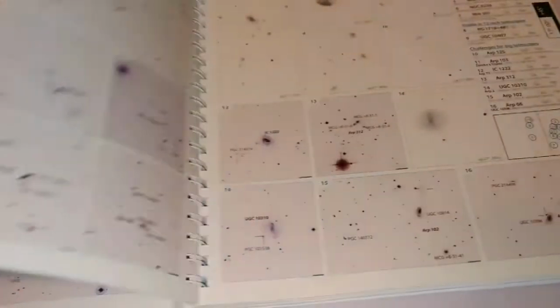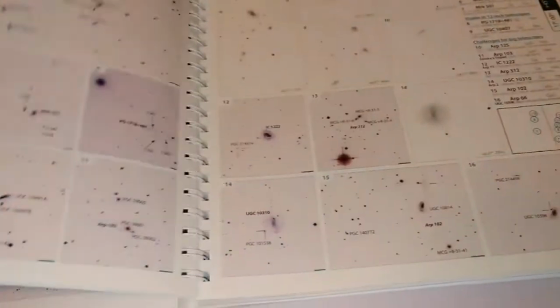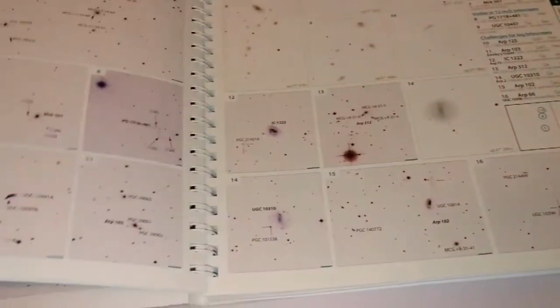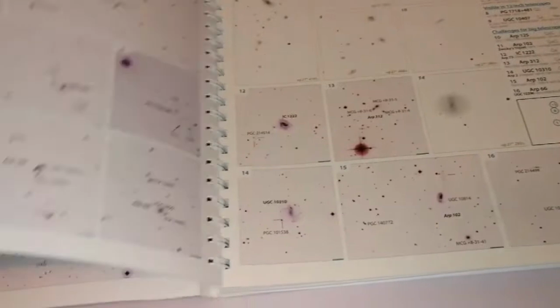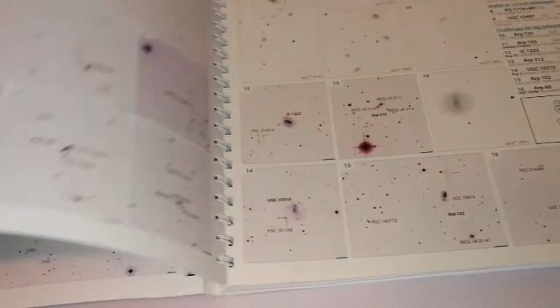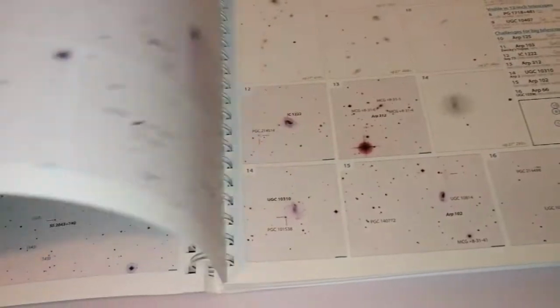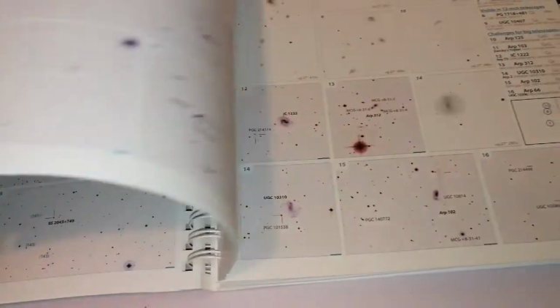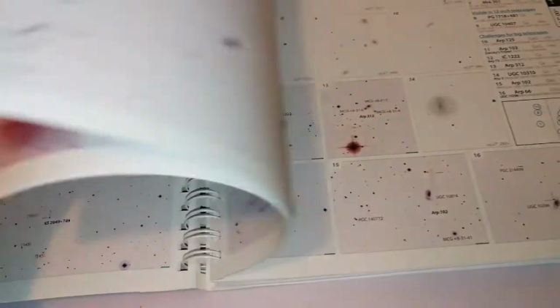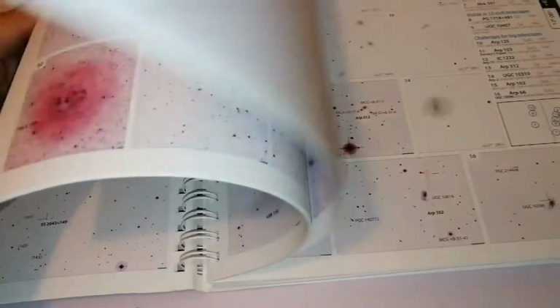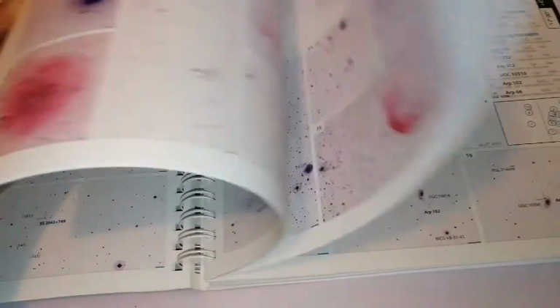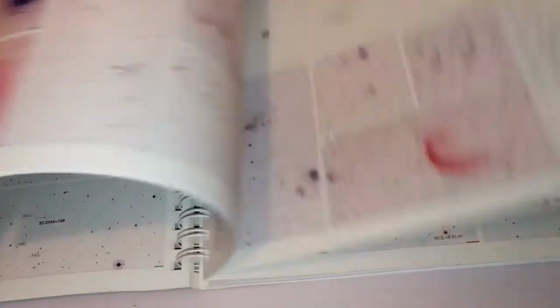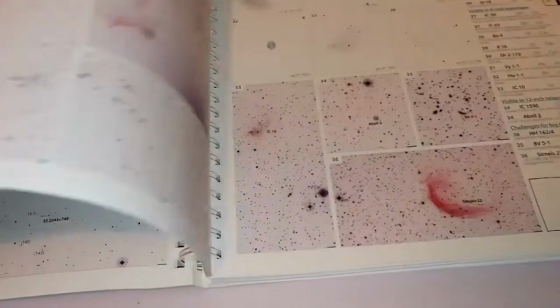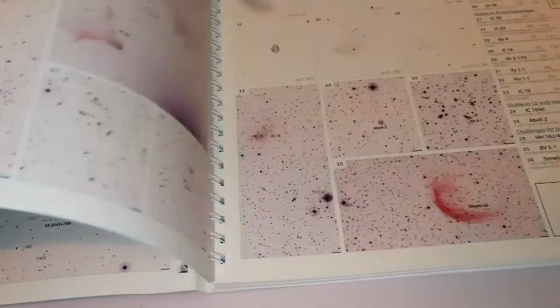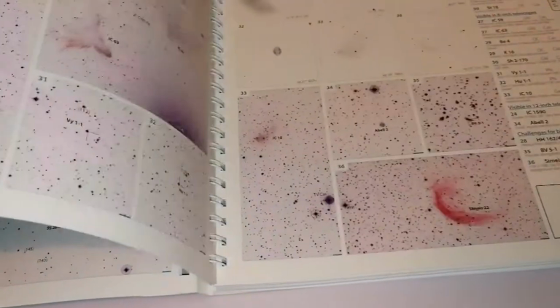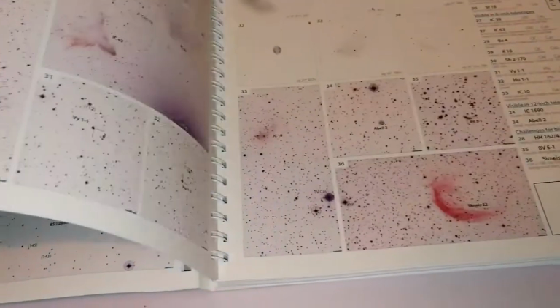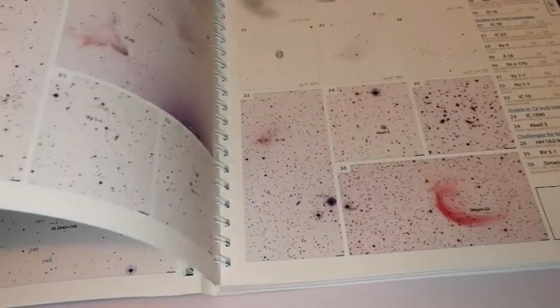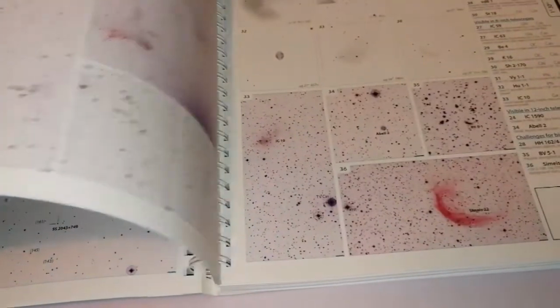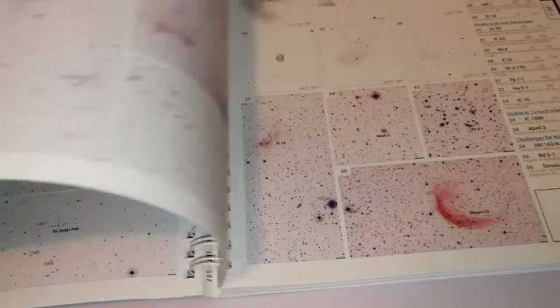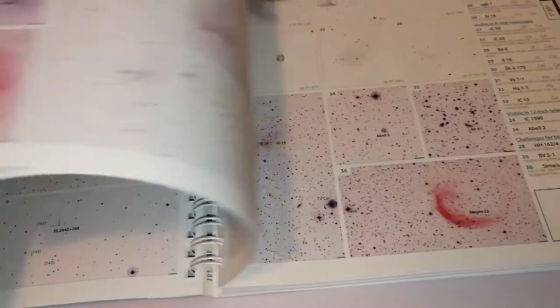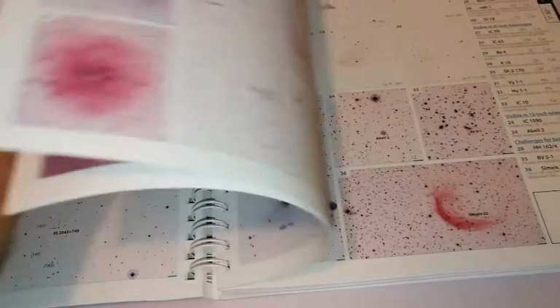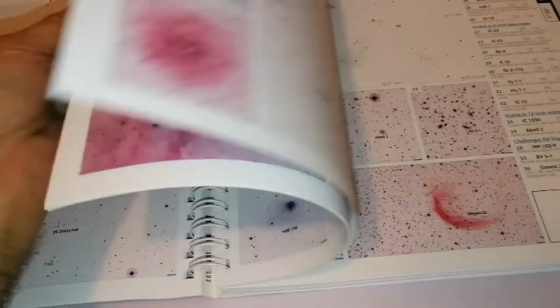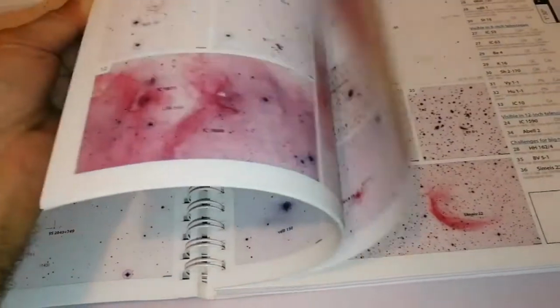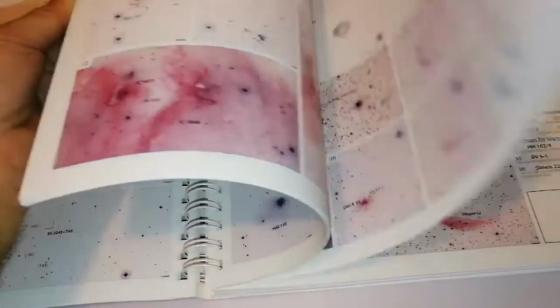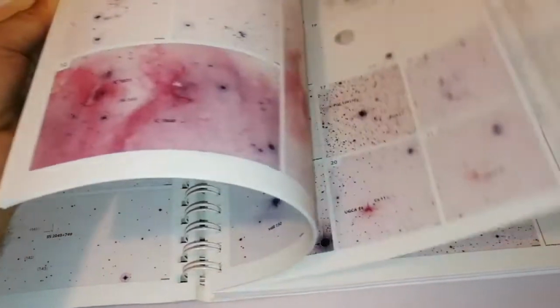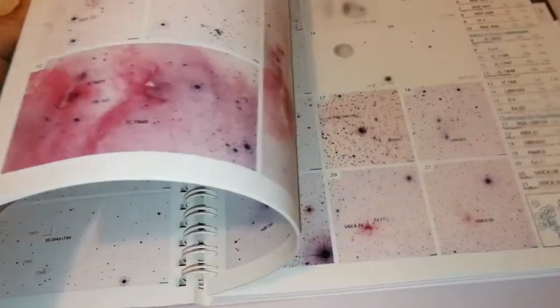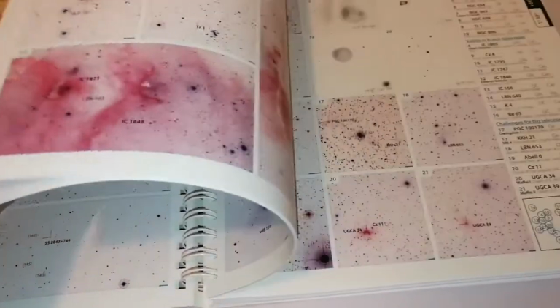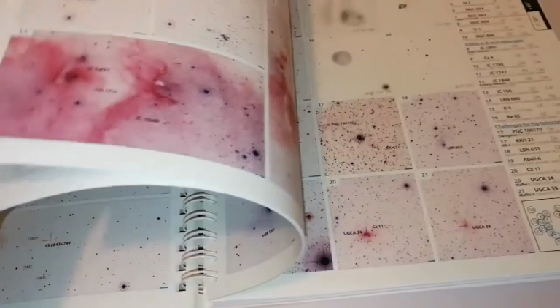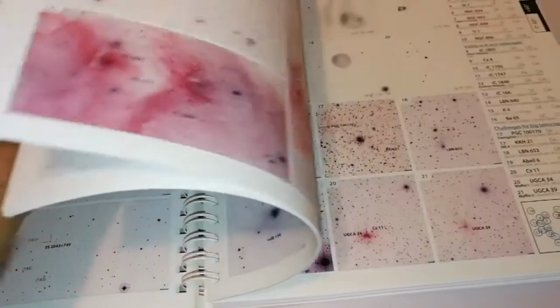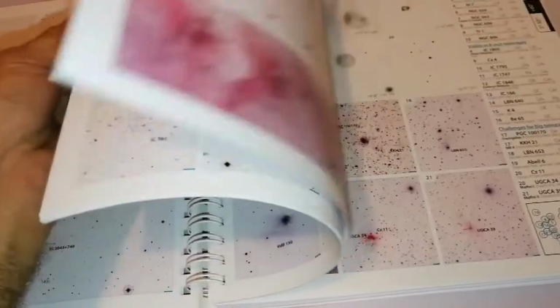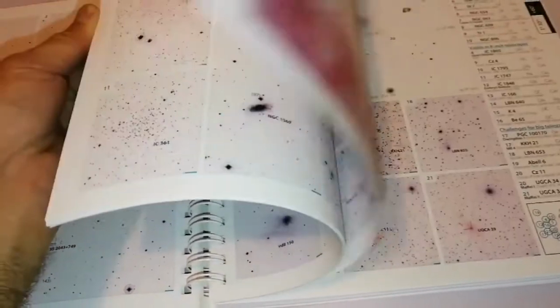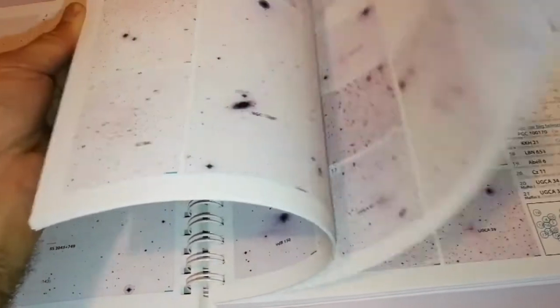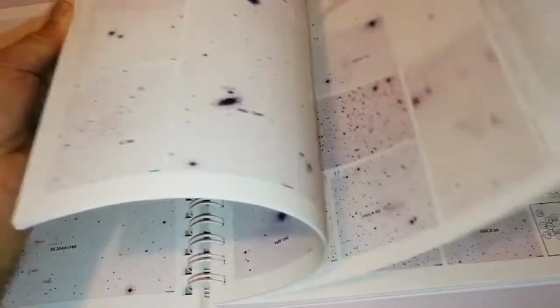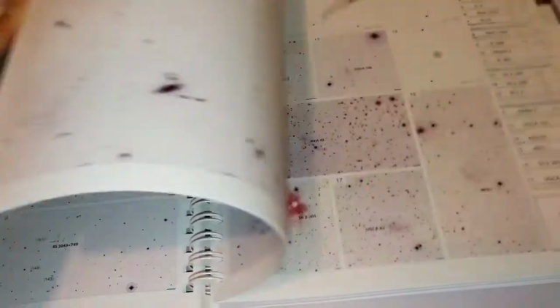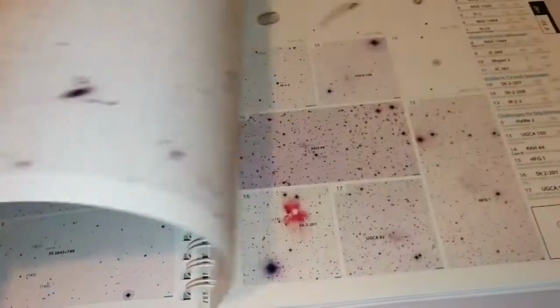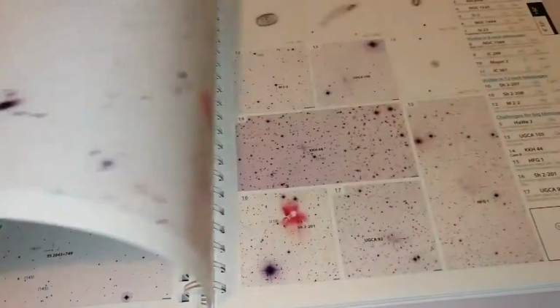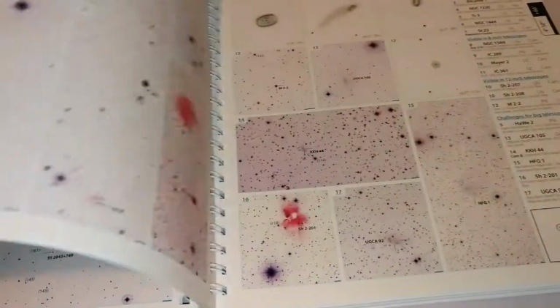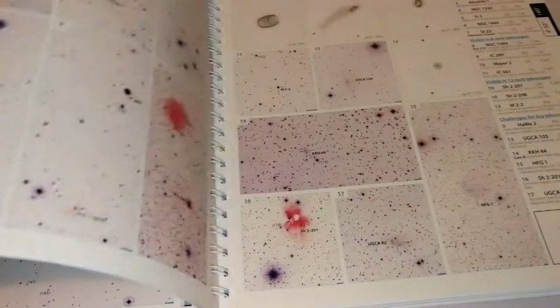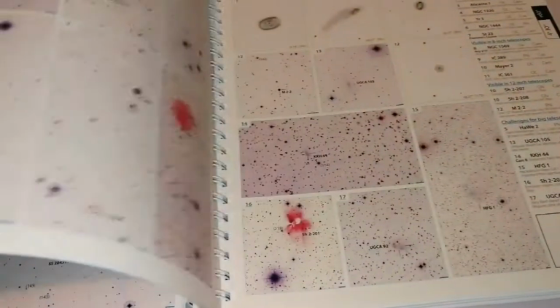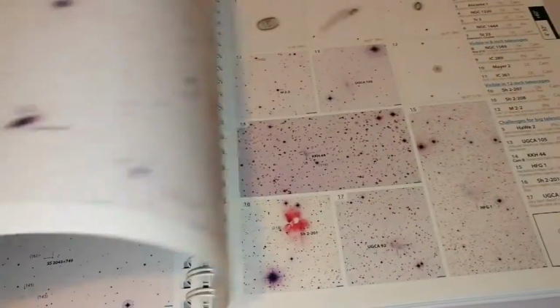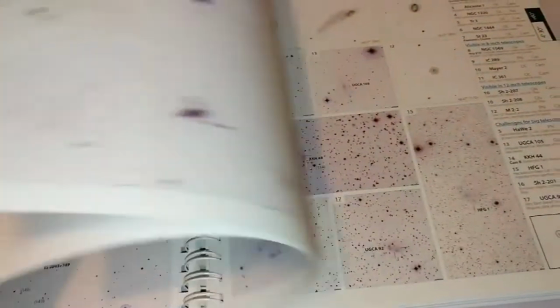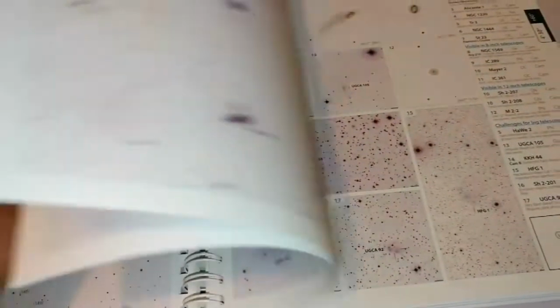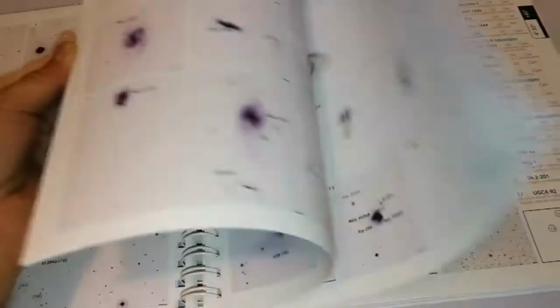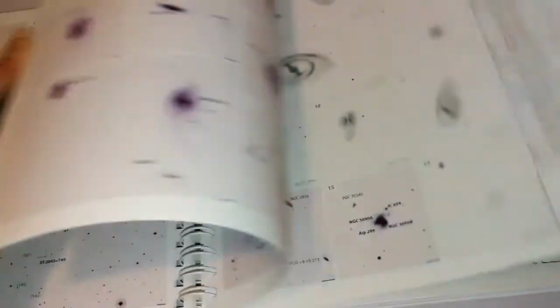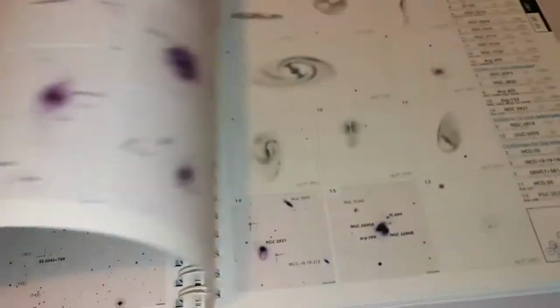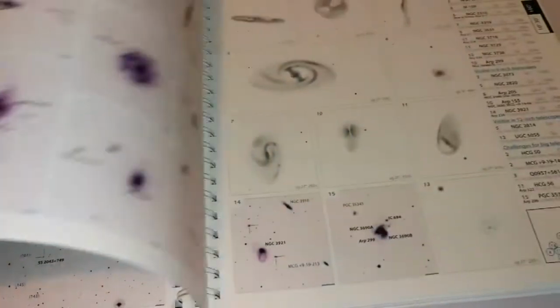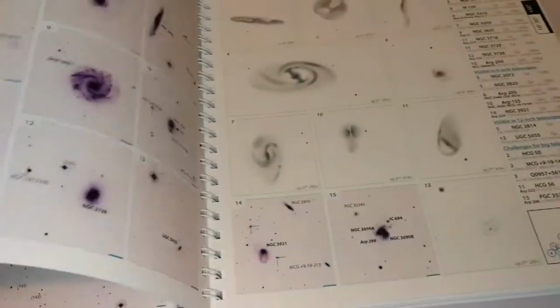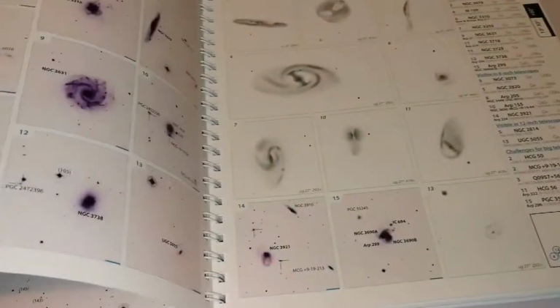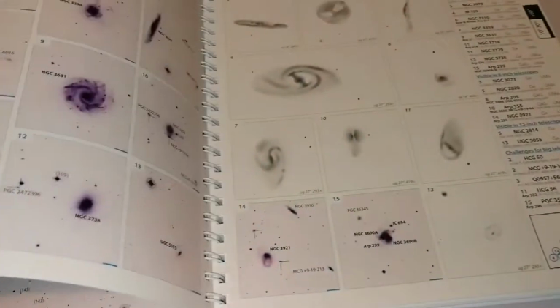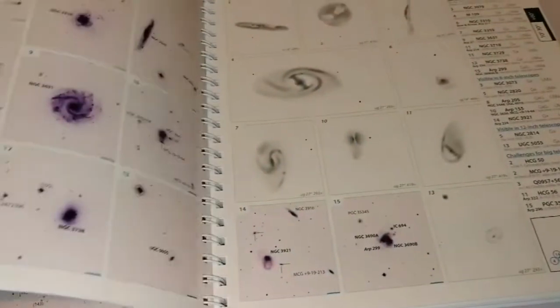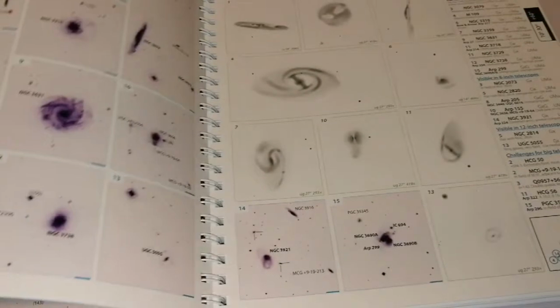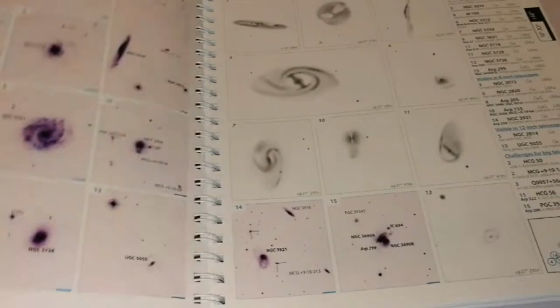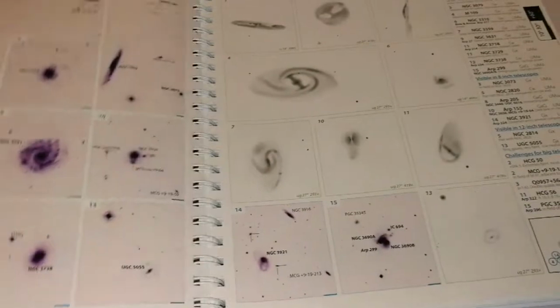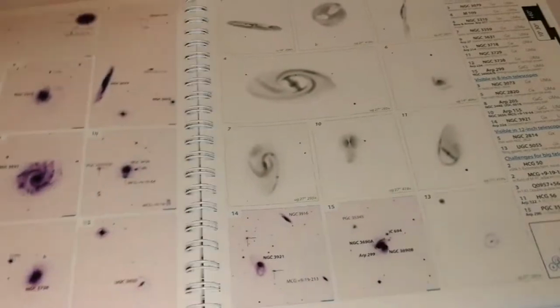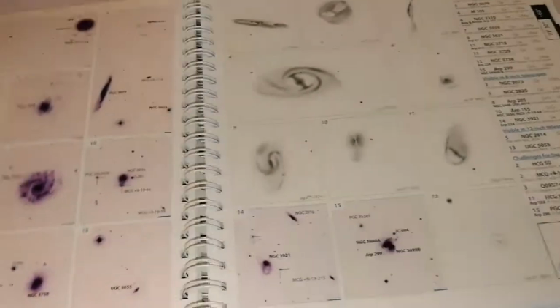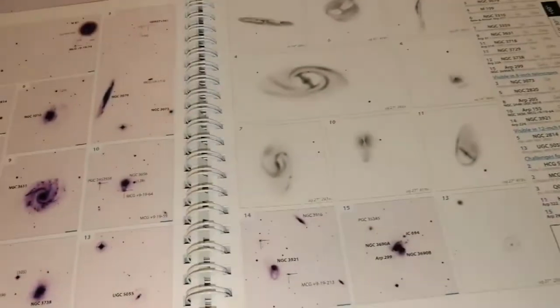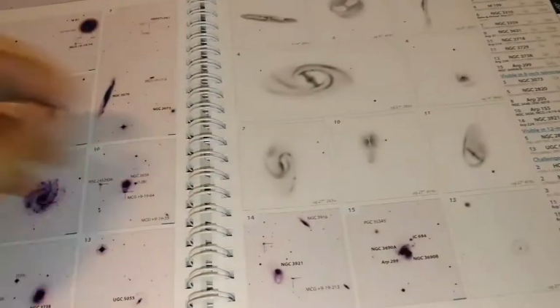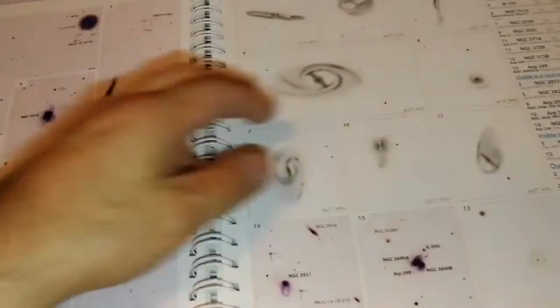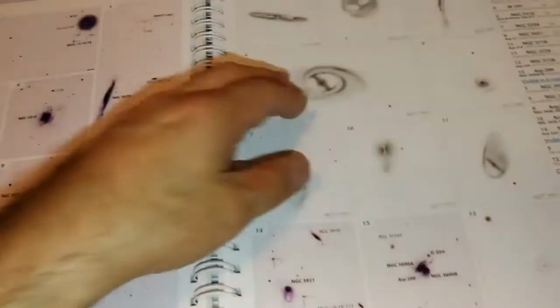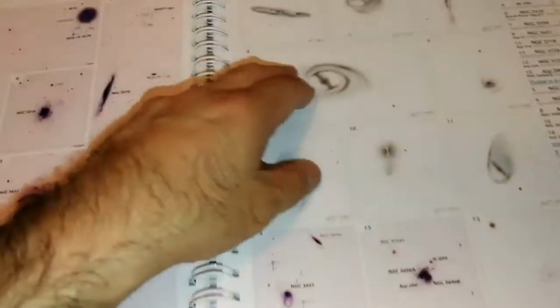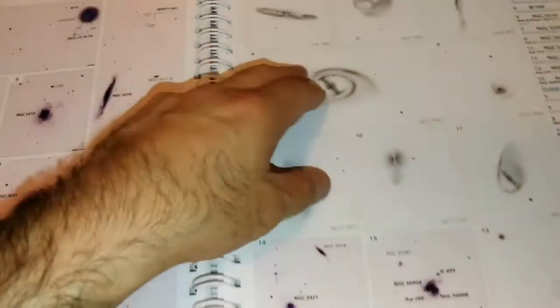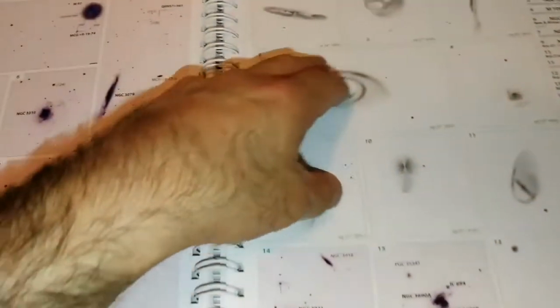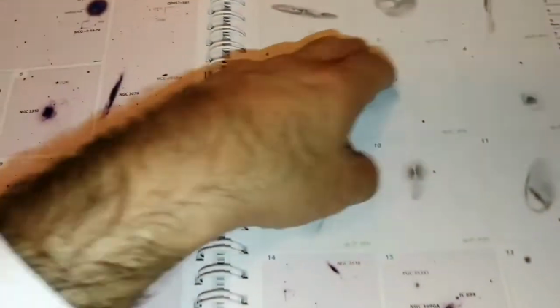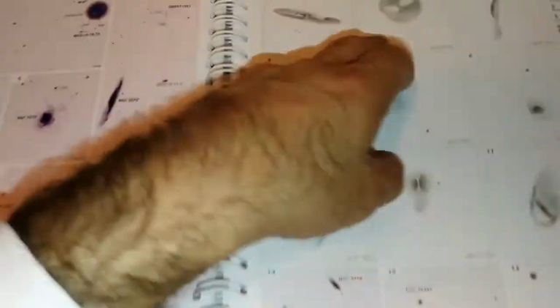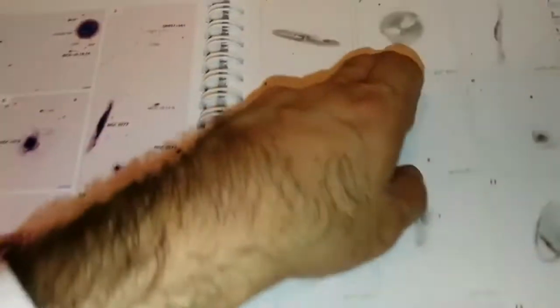Page after page of drawings and actual astrophotographs. Oh, I love this thing.